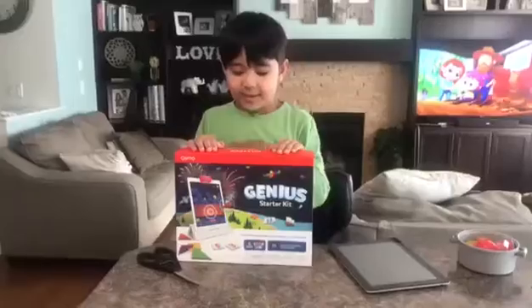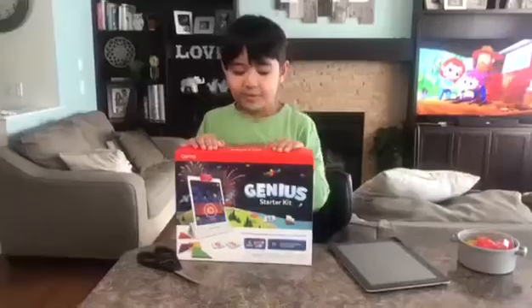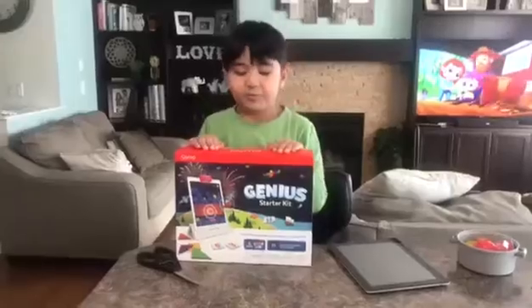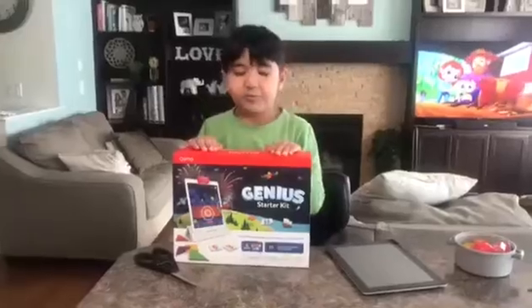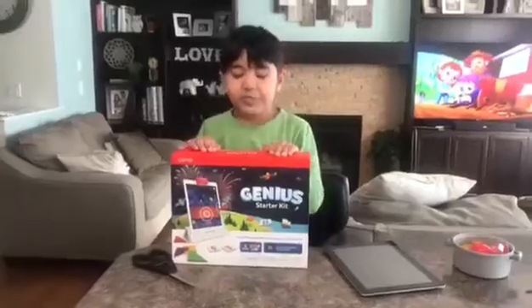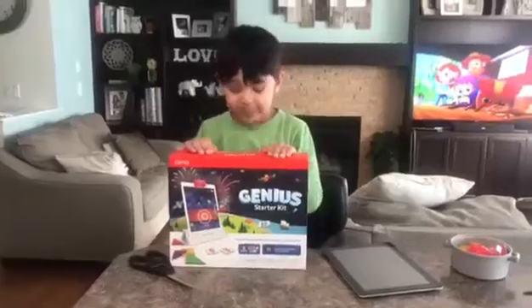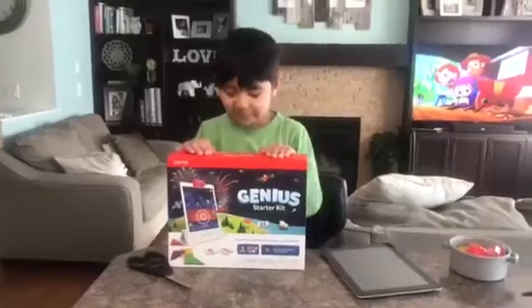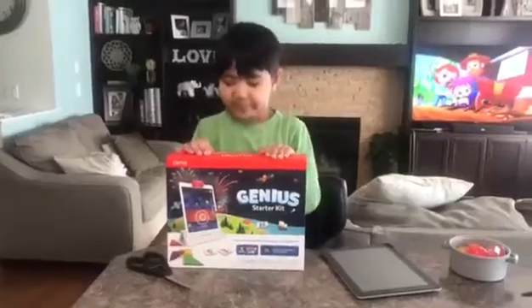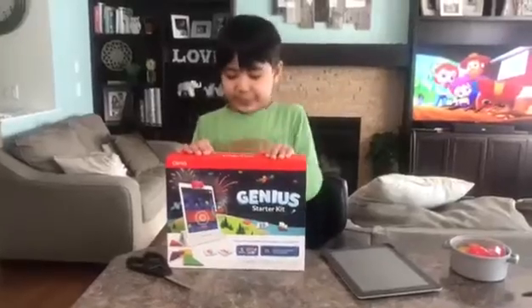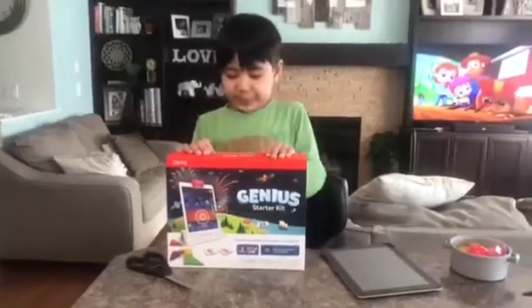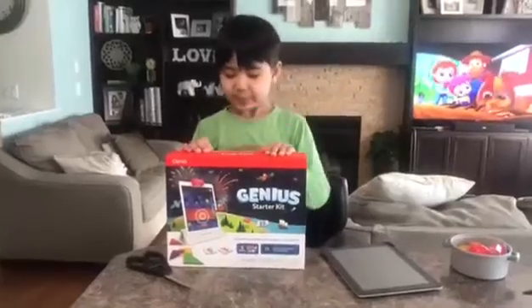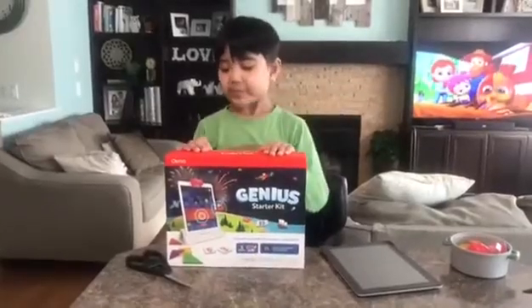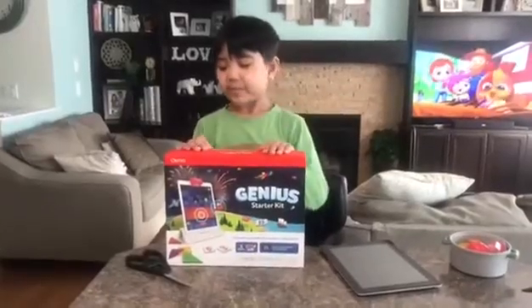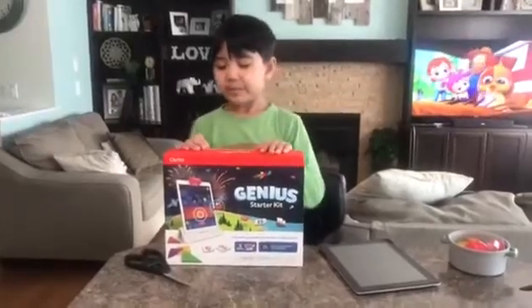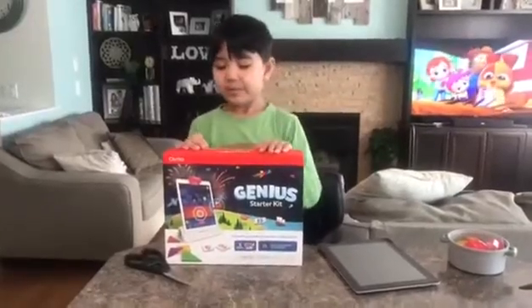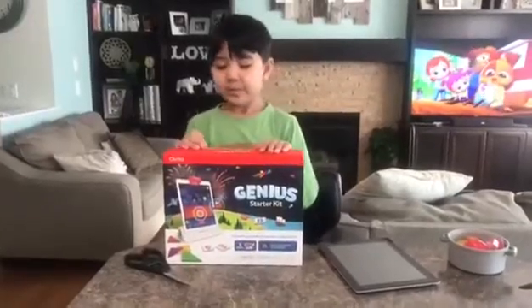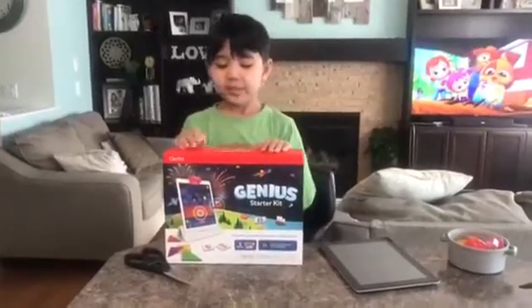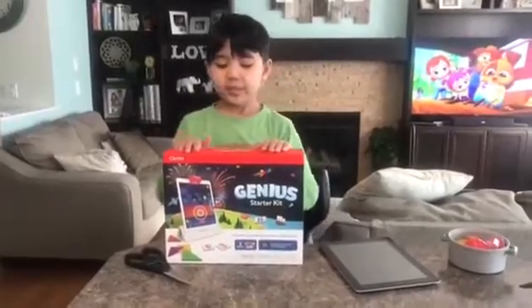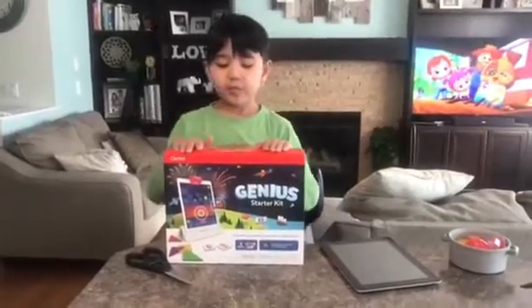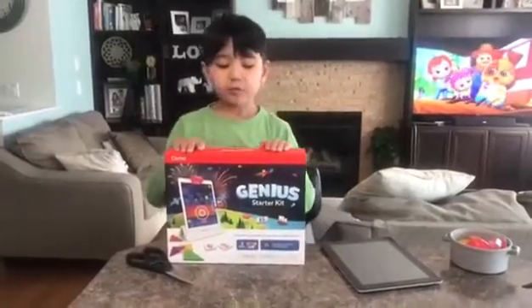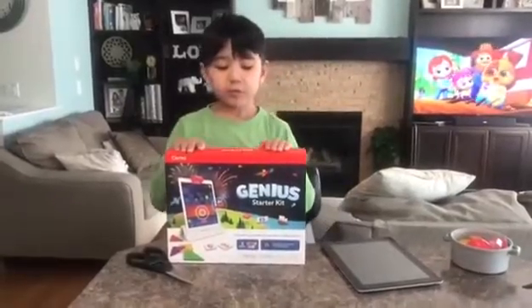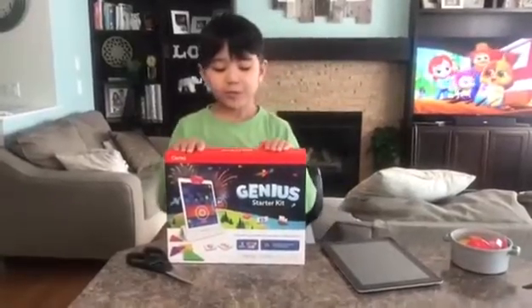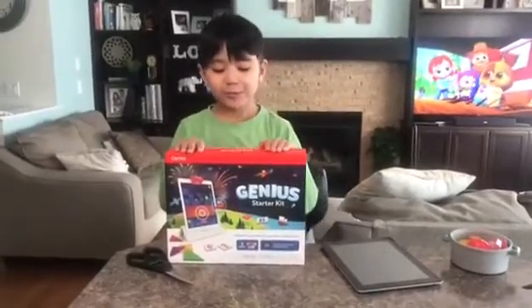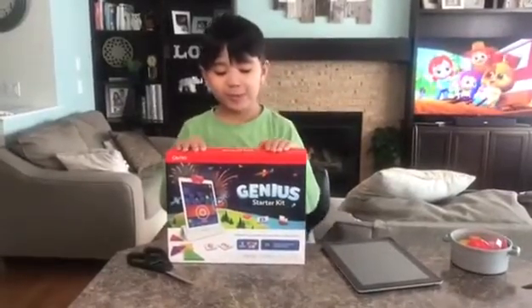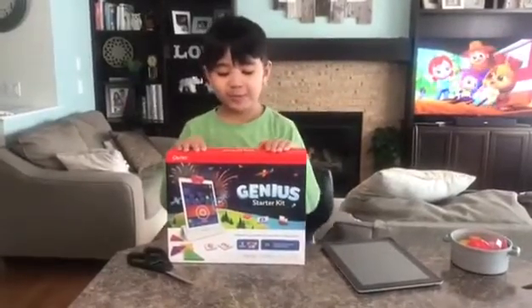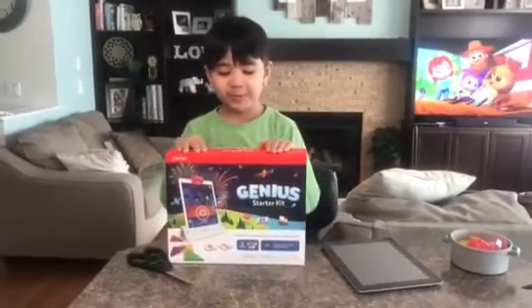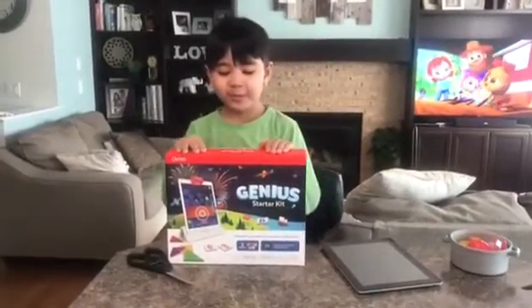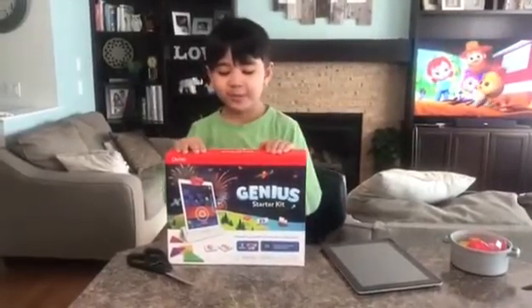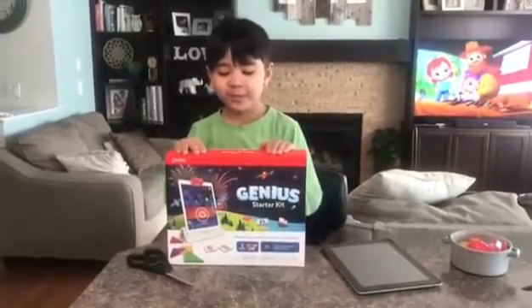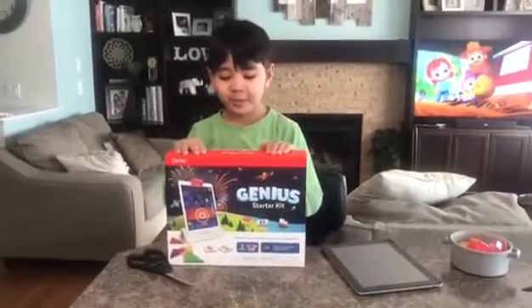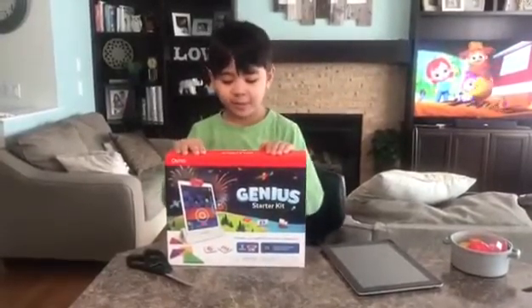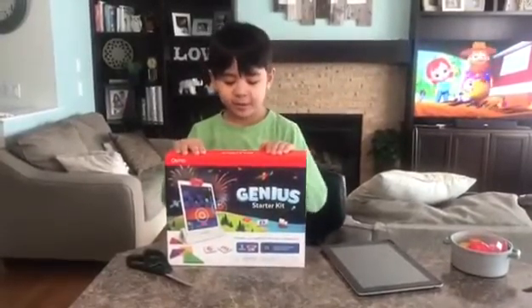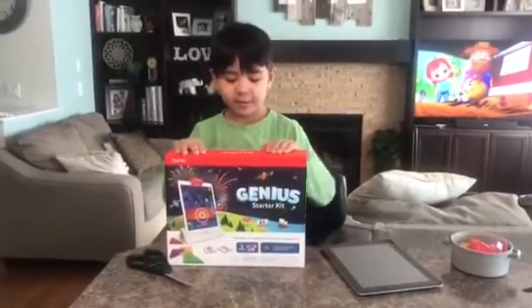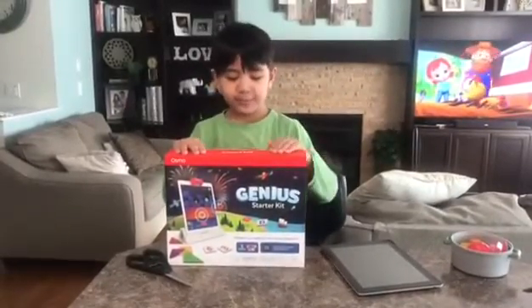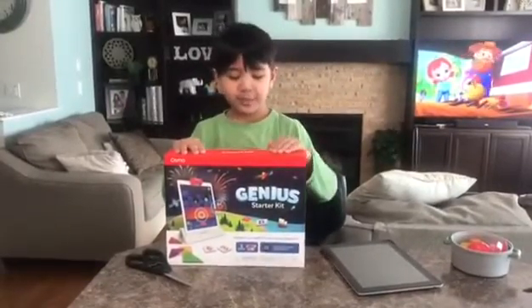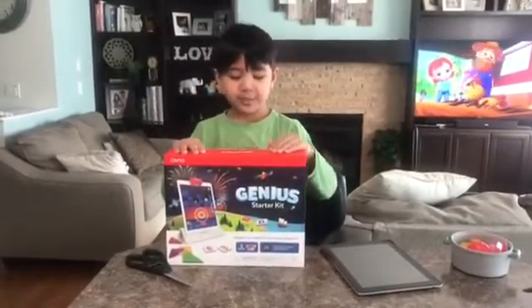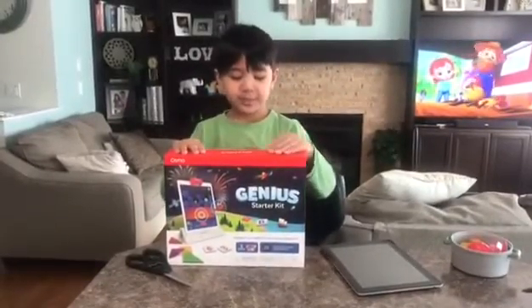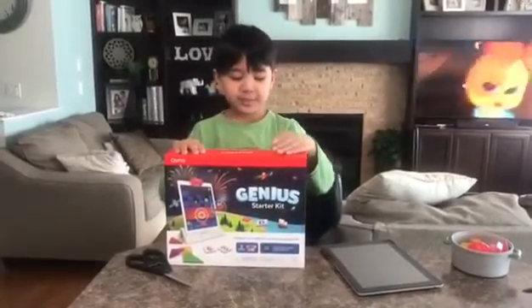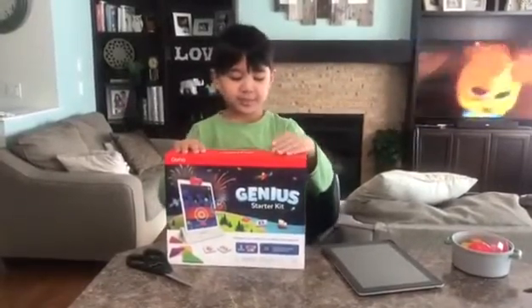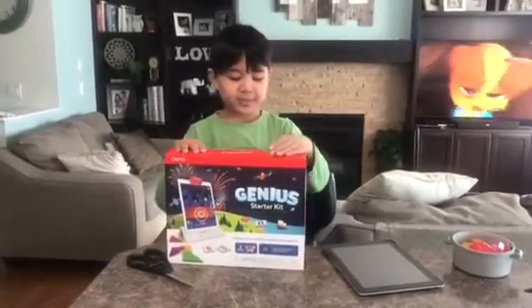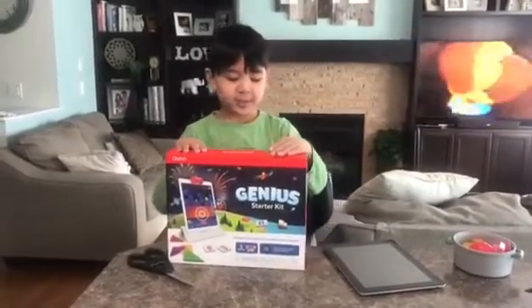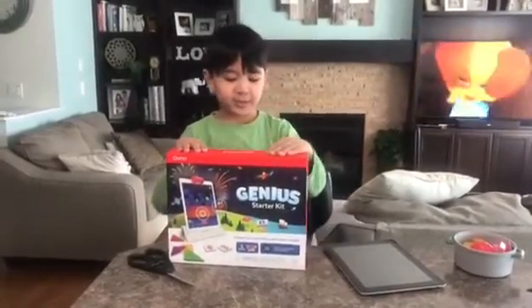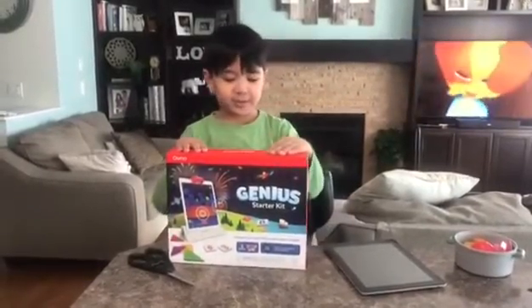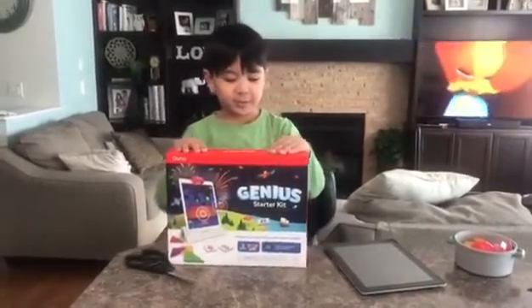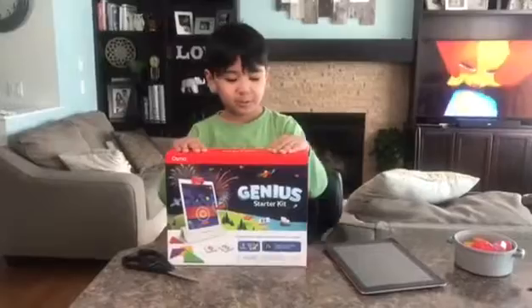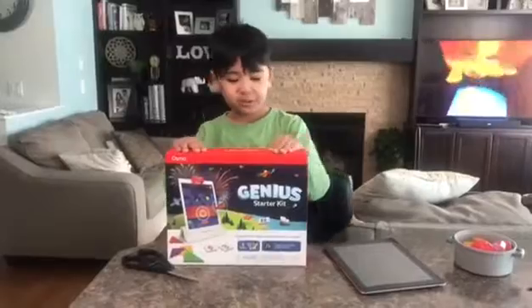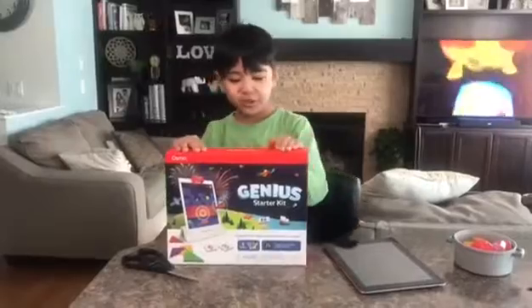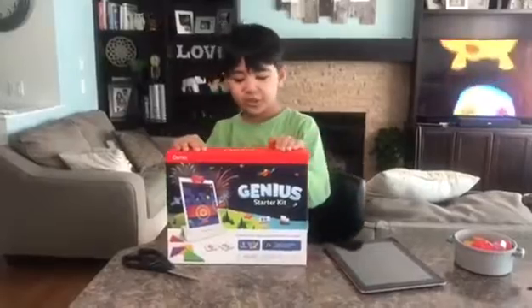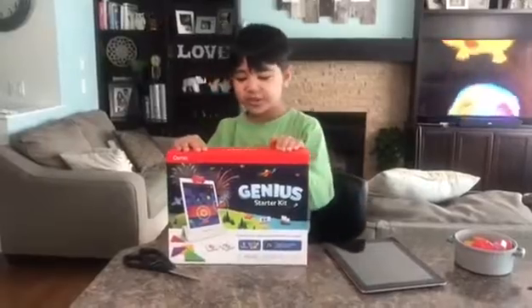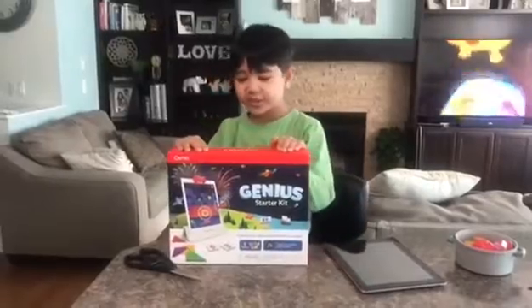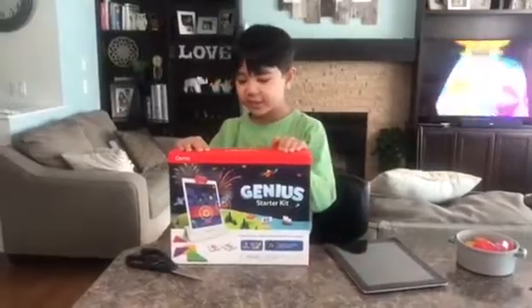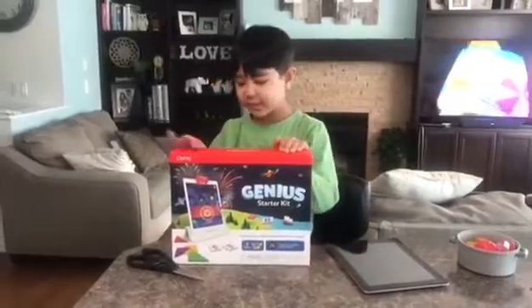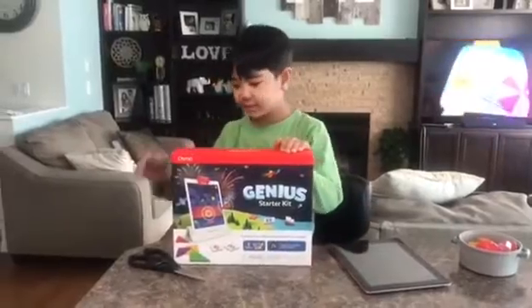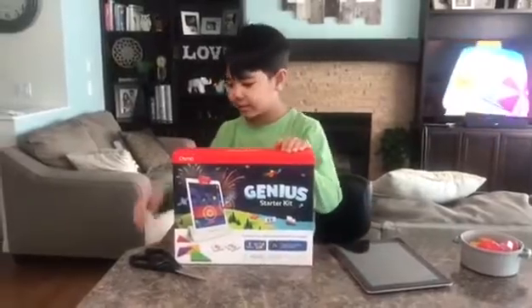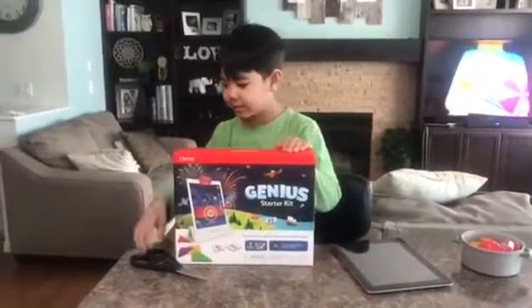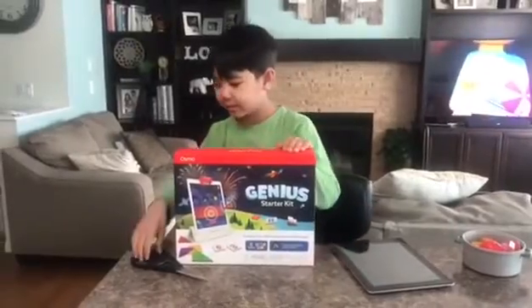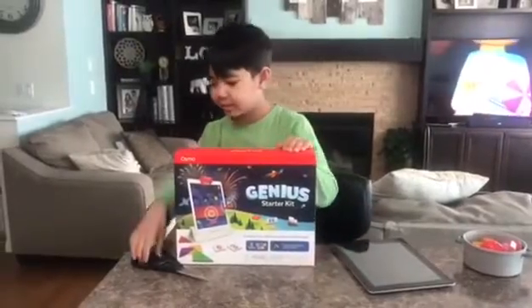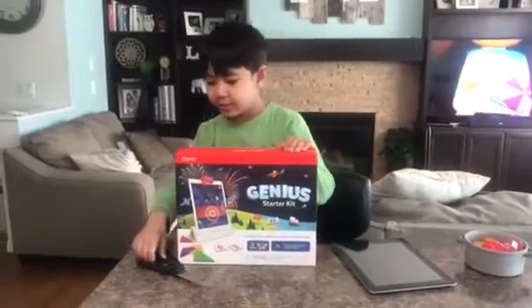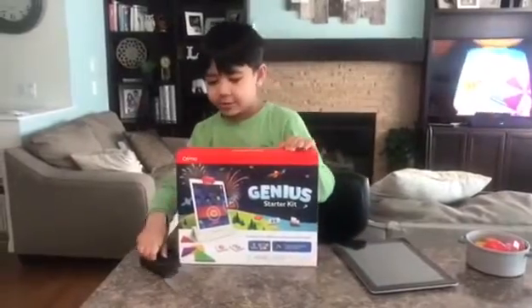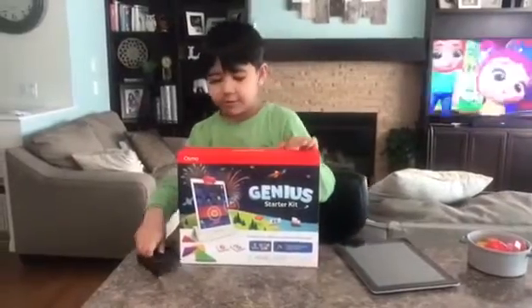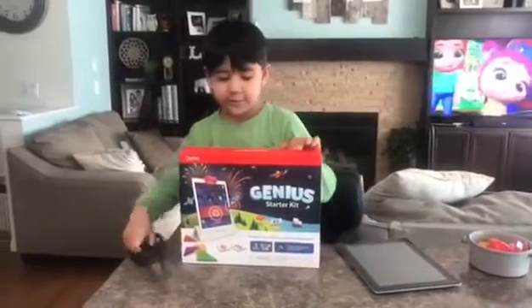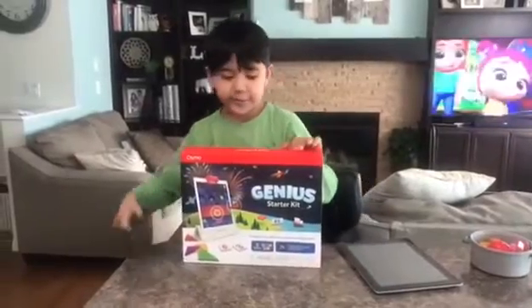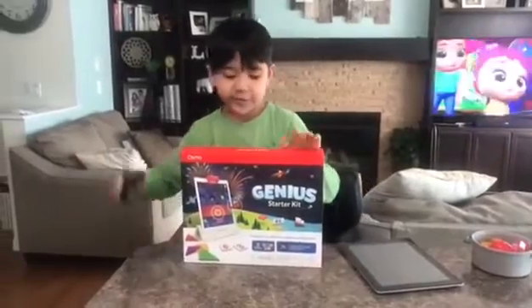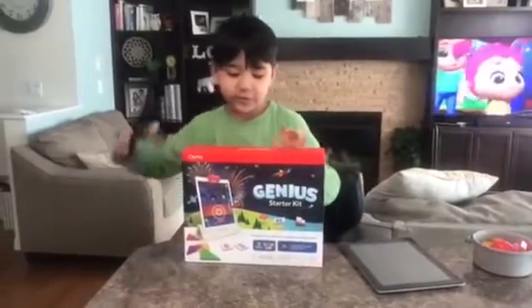Hi everyone, today we're going to be unboxing the Osmo Genius Set. So here we go.